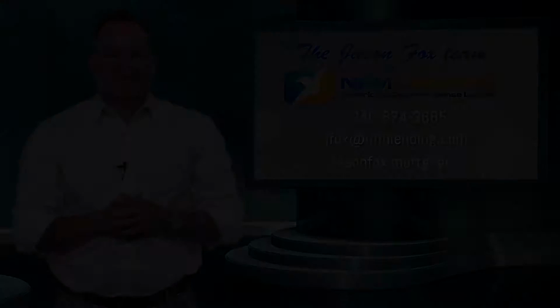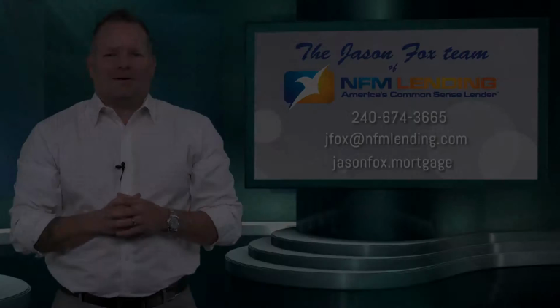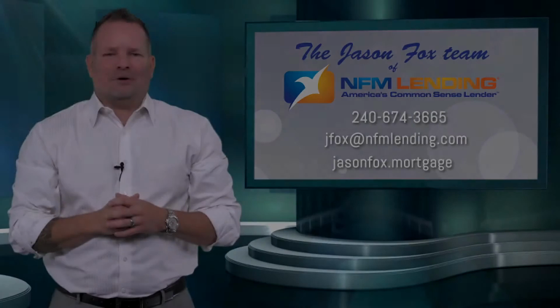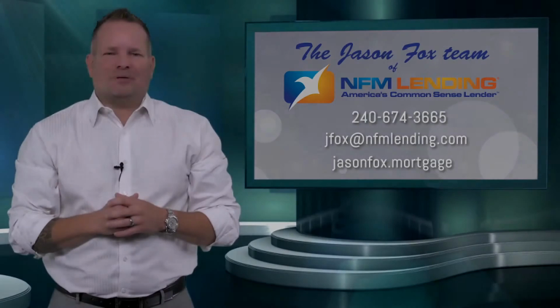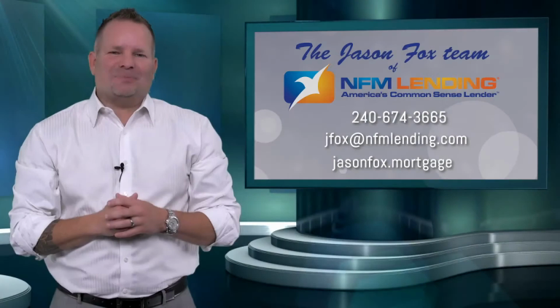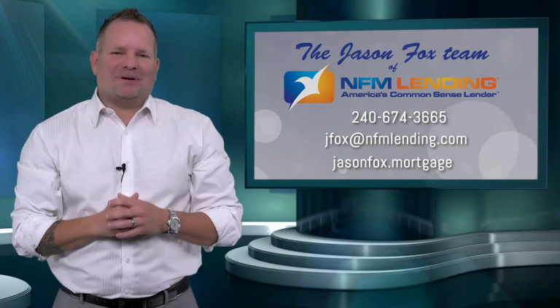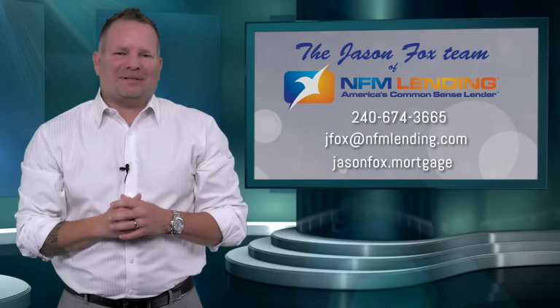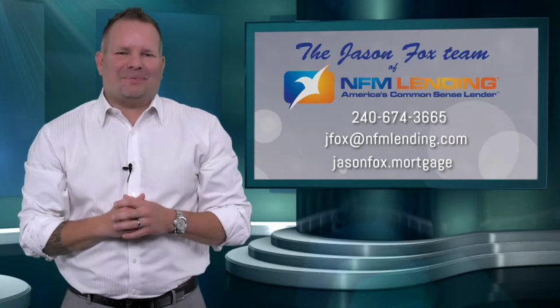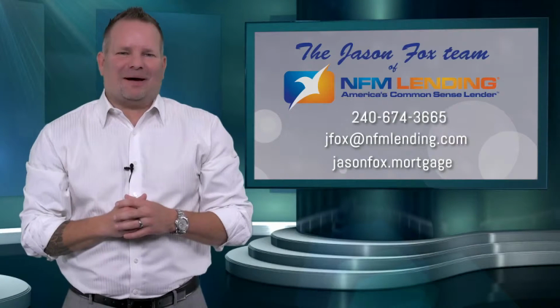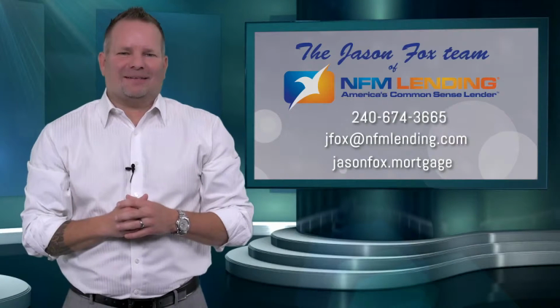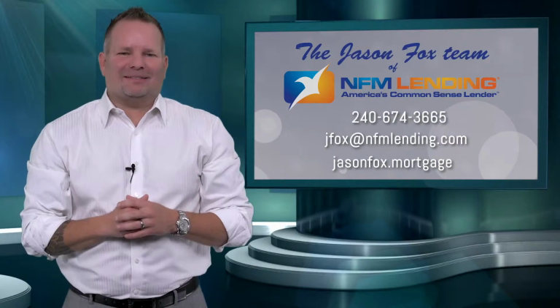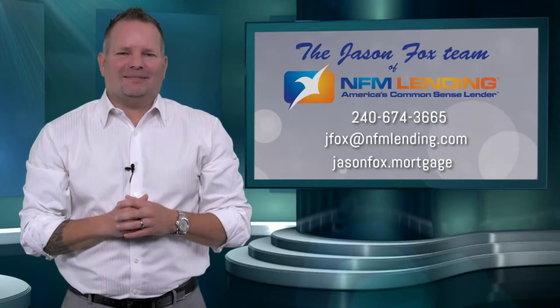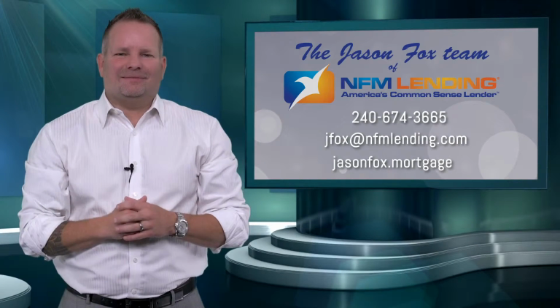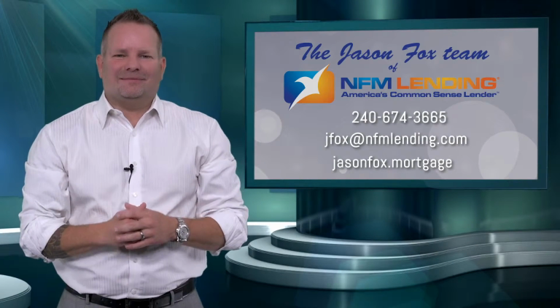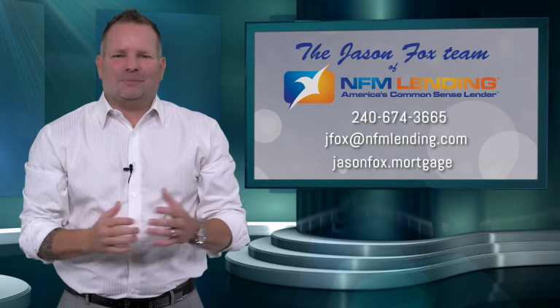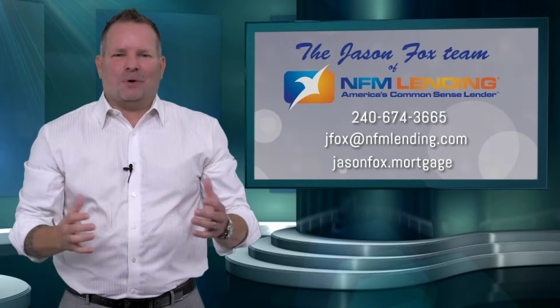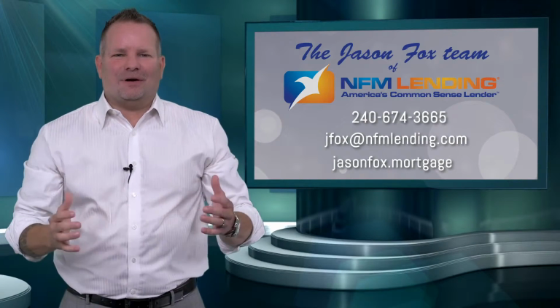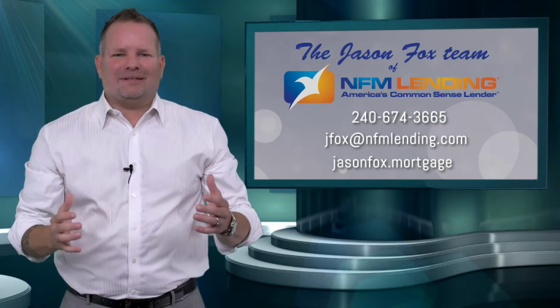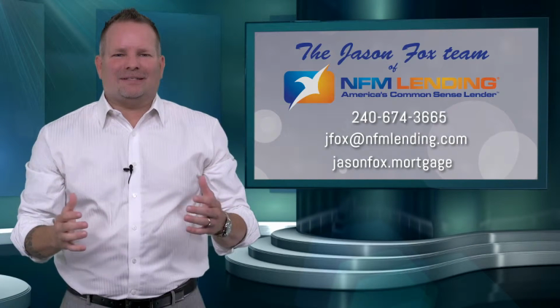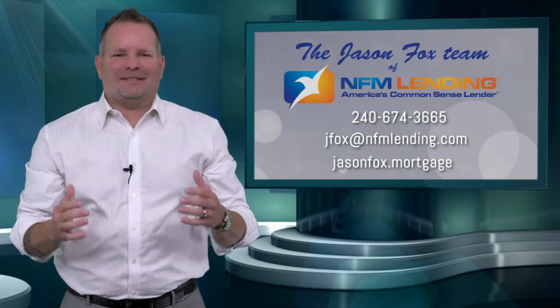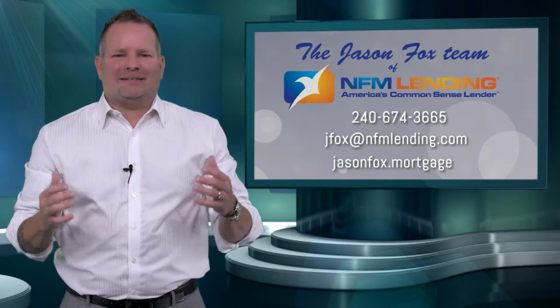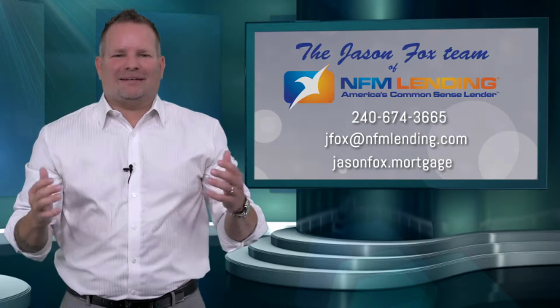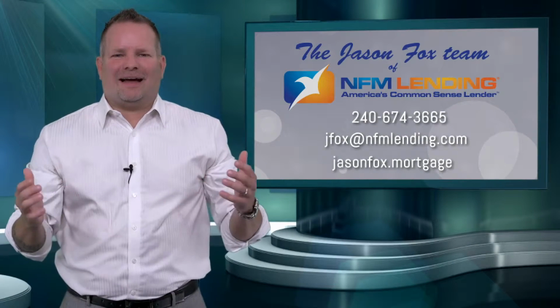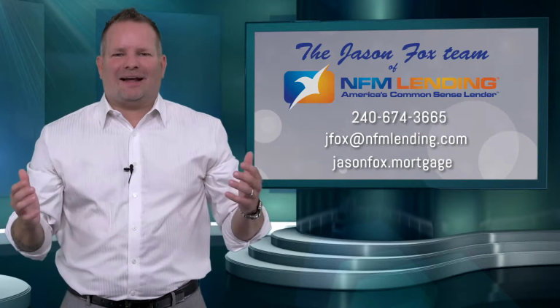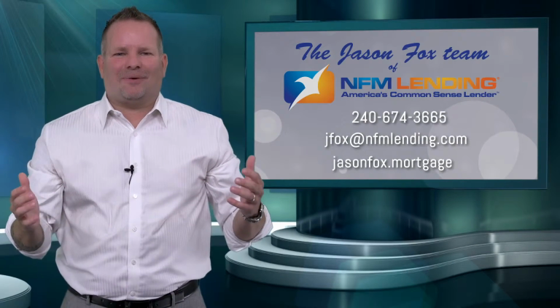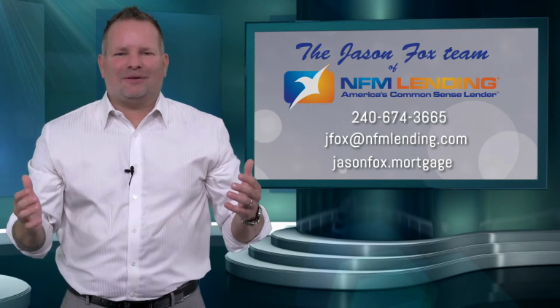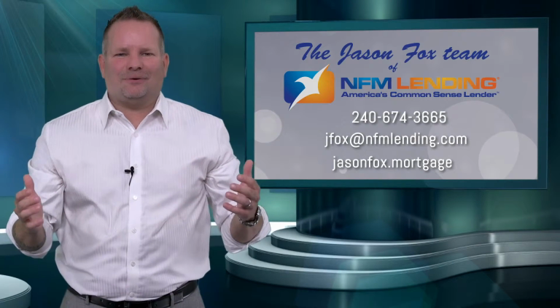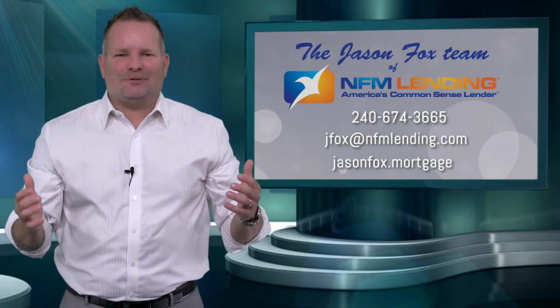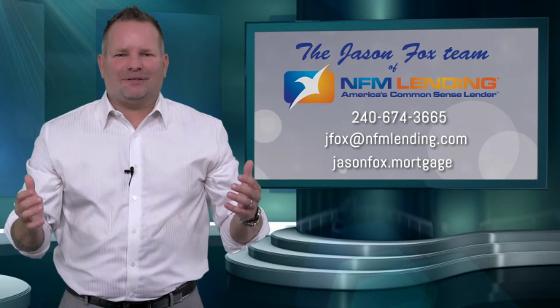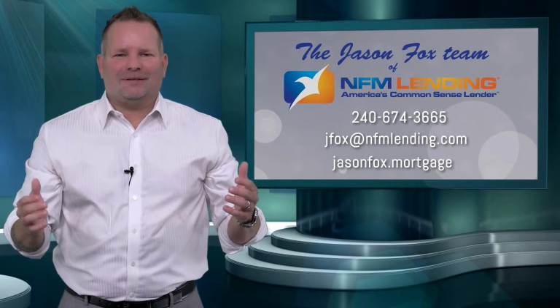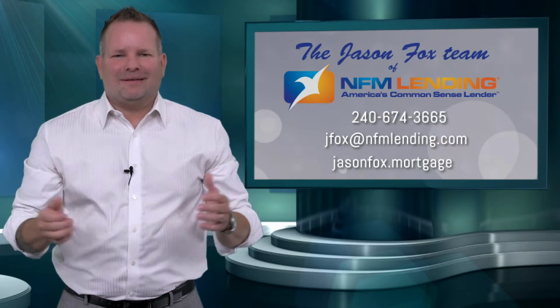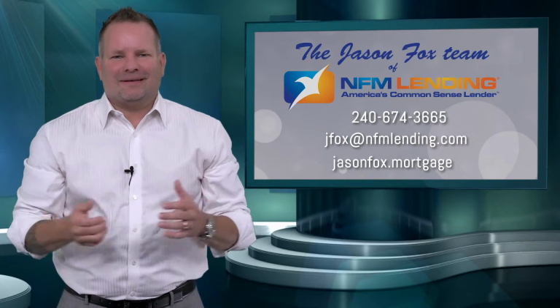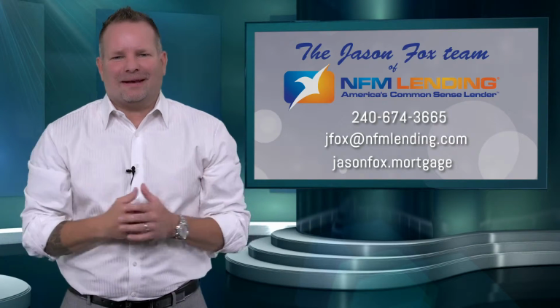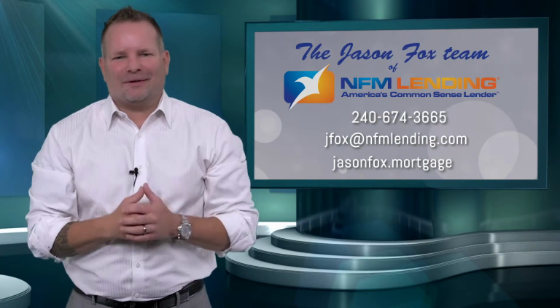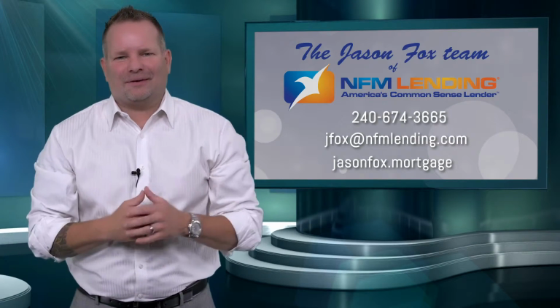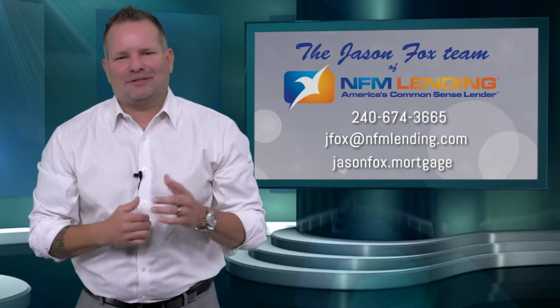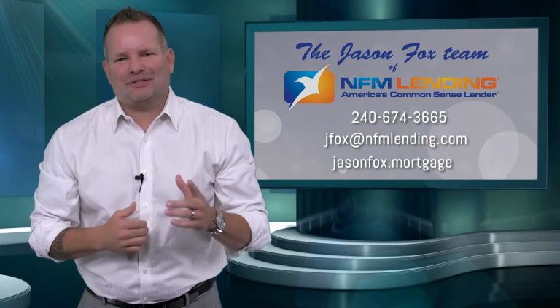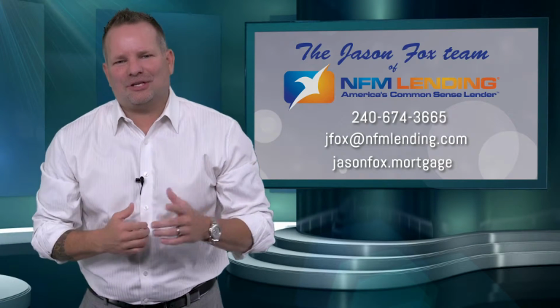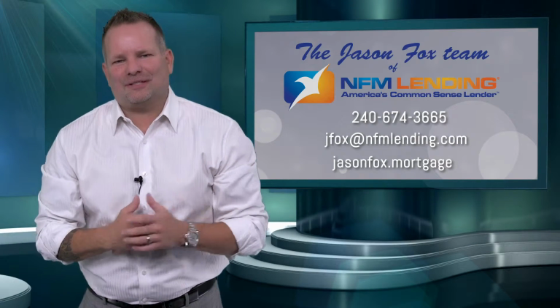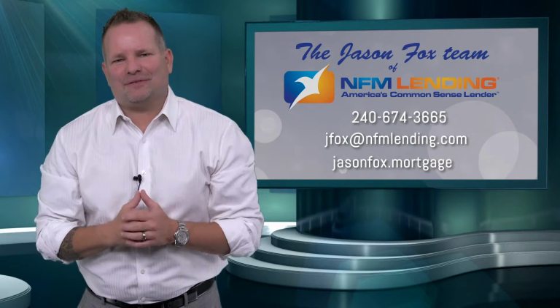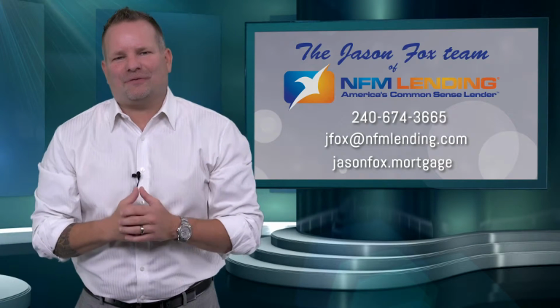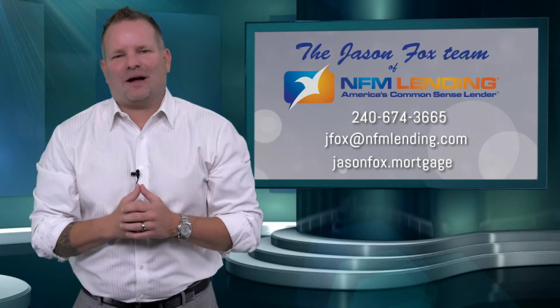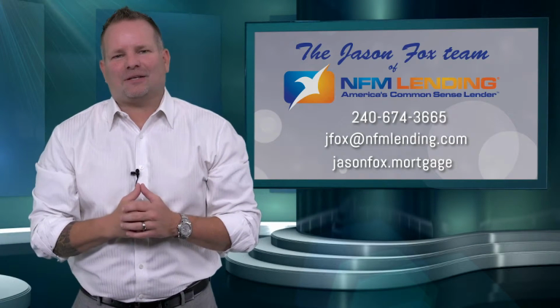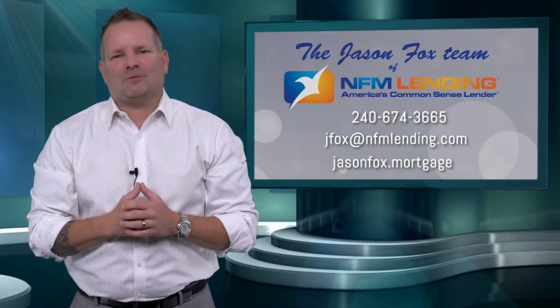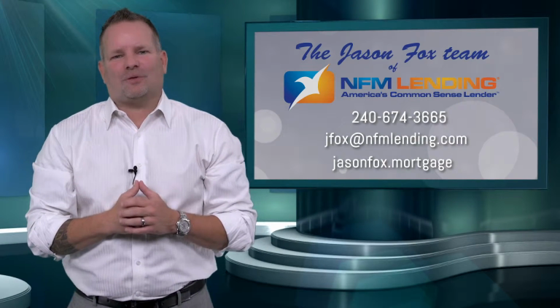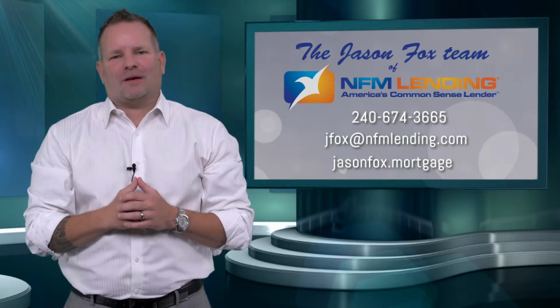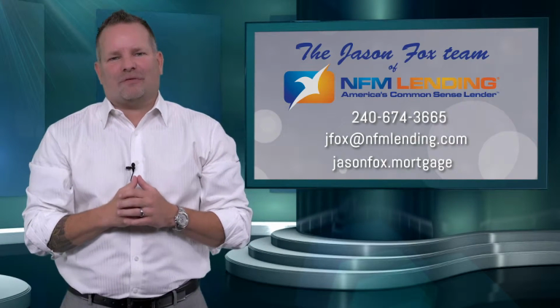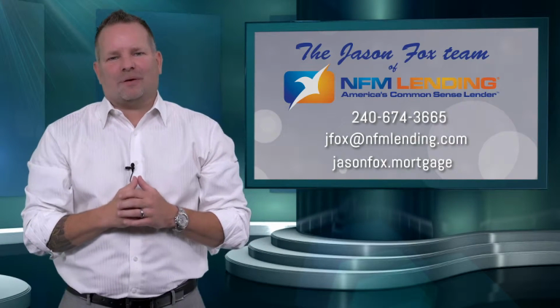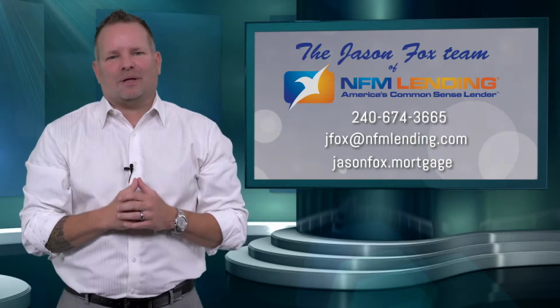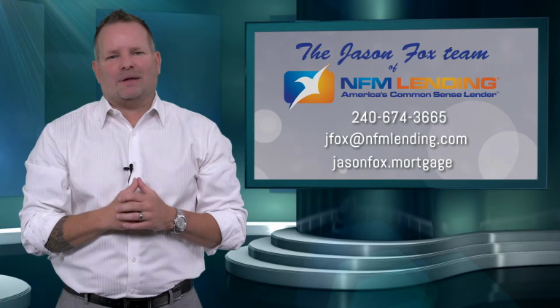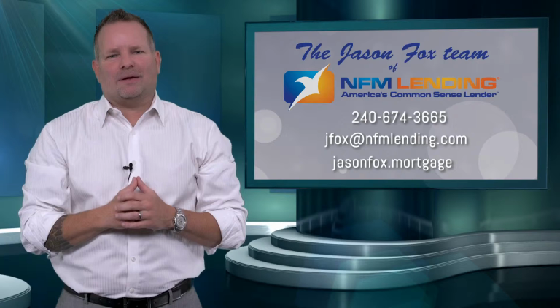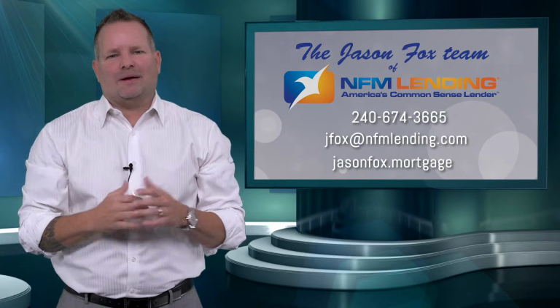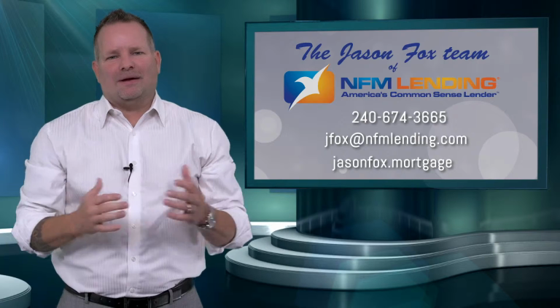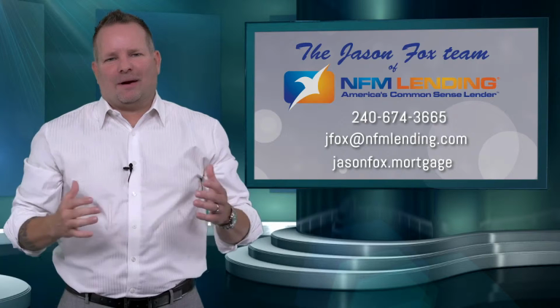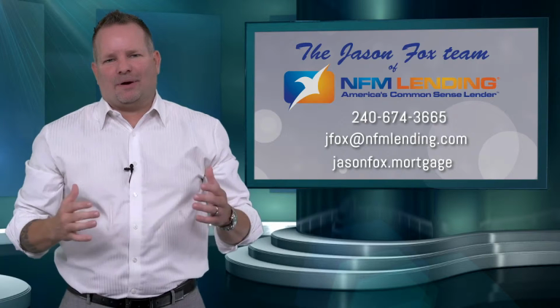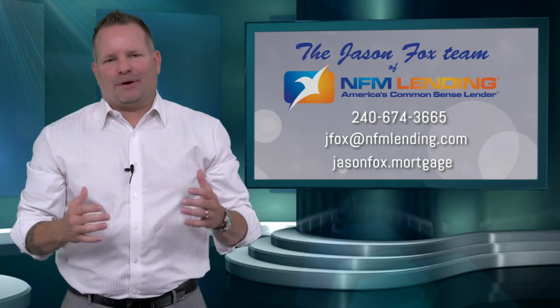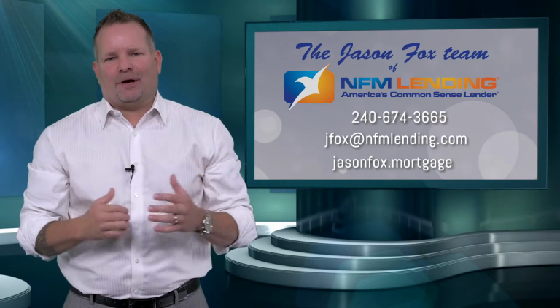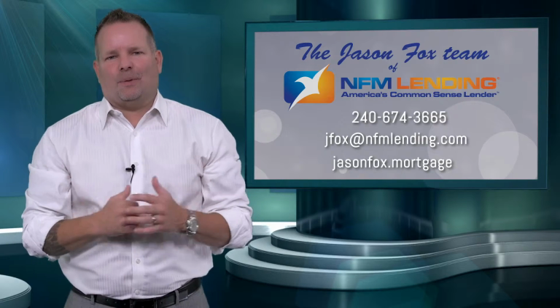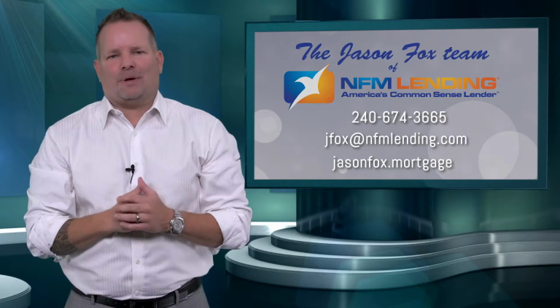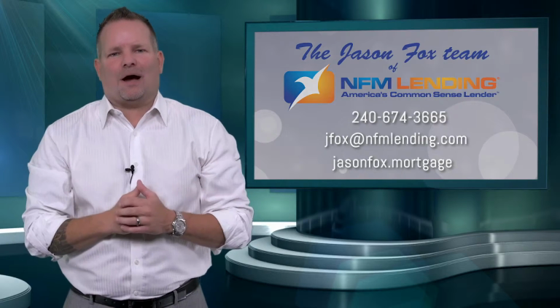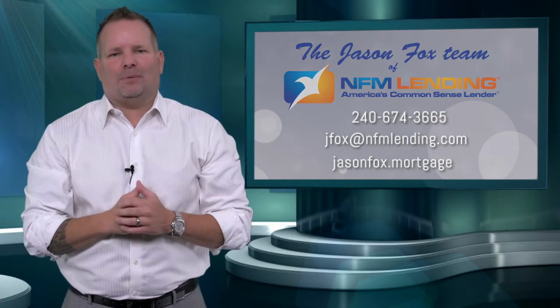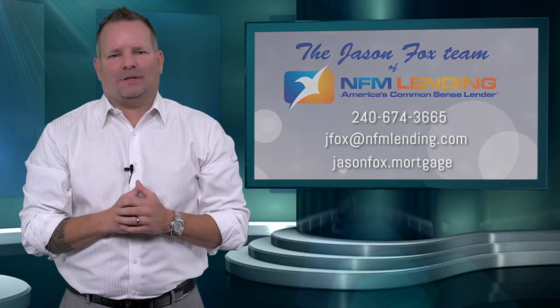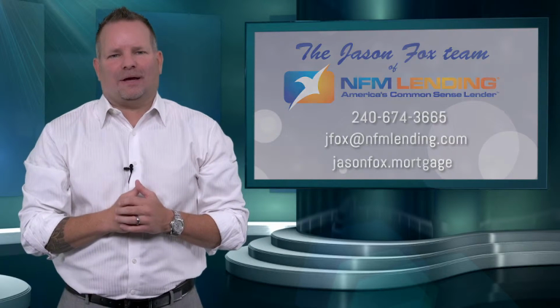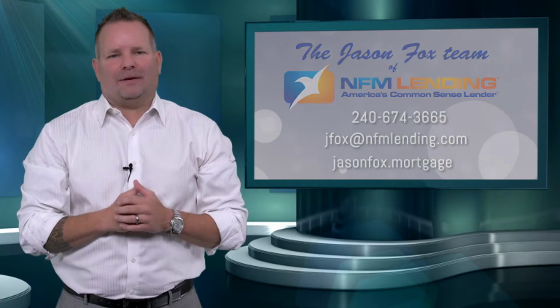Earnest money deposit — what is it and how do I use it? Hey there, this is Jason Fox with NFM Lending. I'm here to help you out with that.